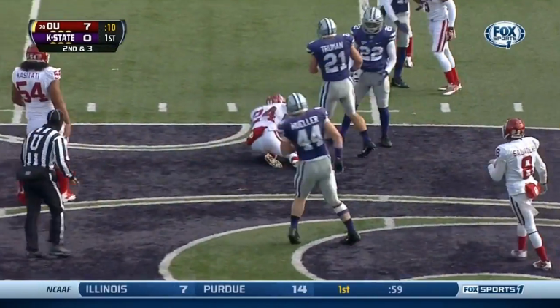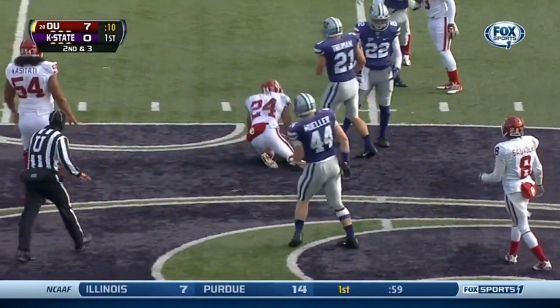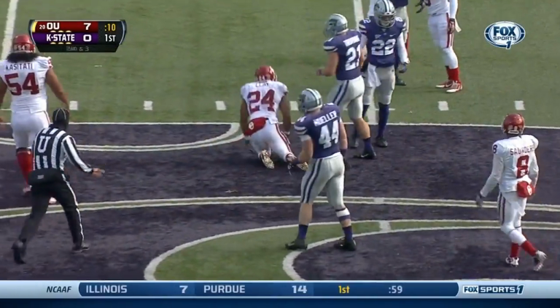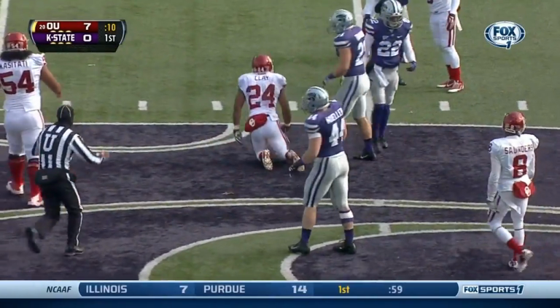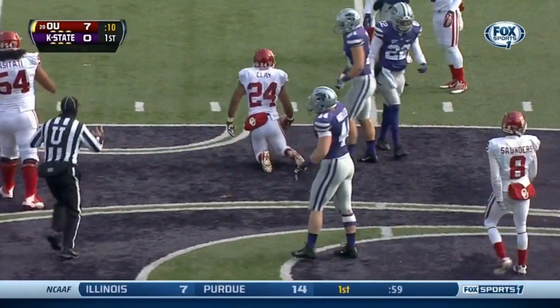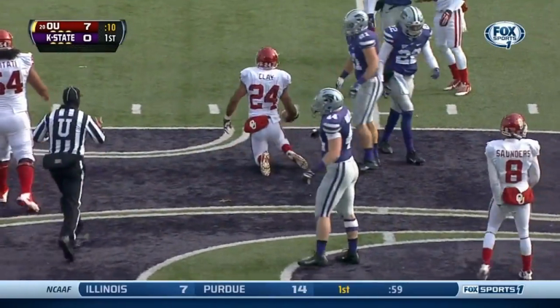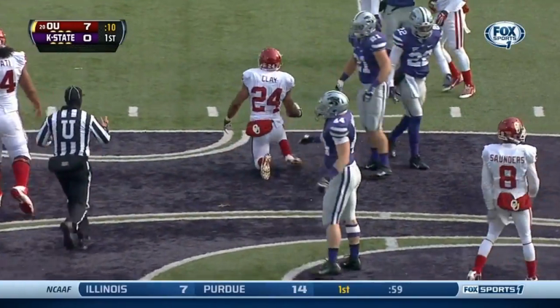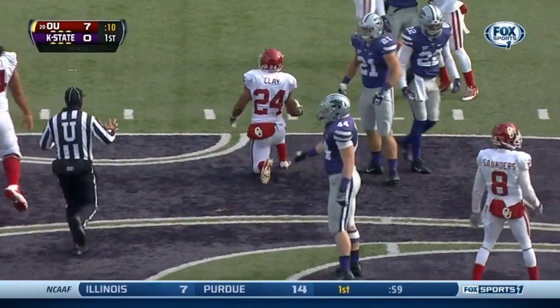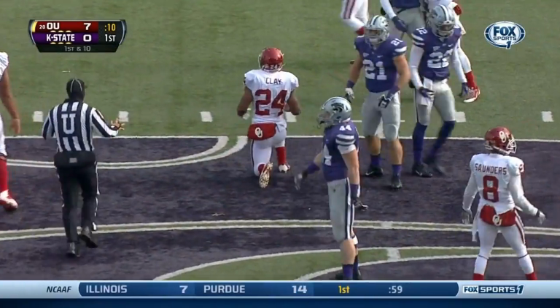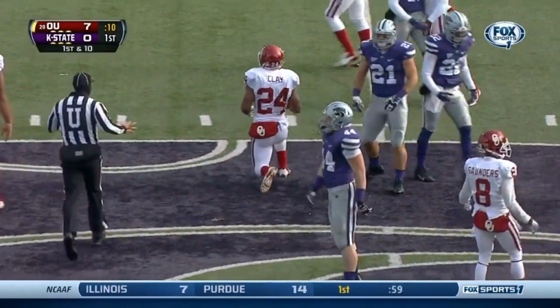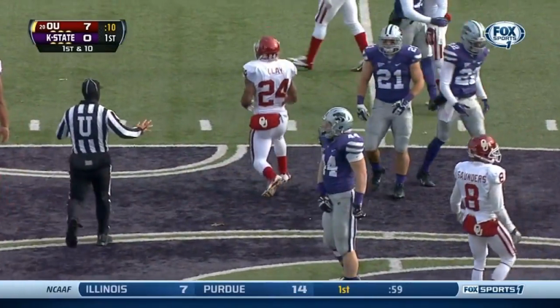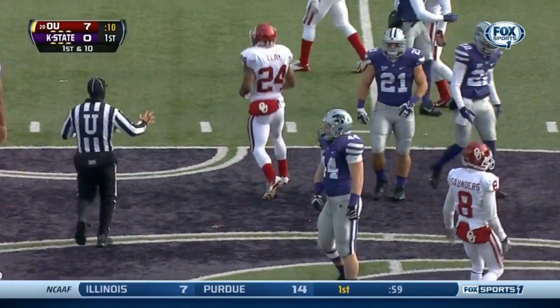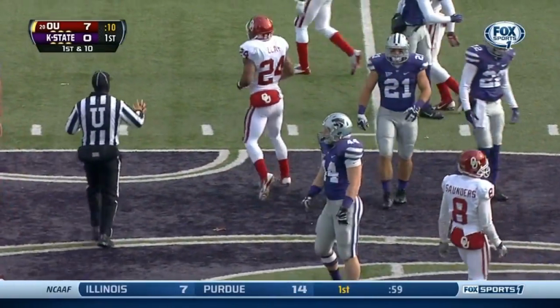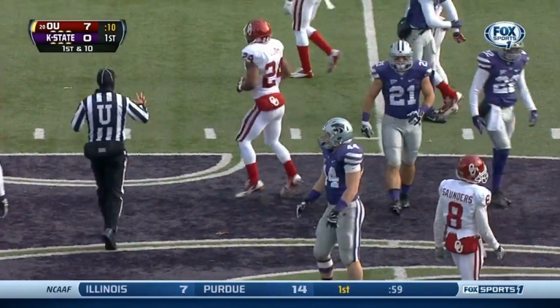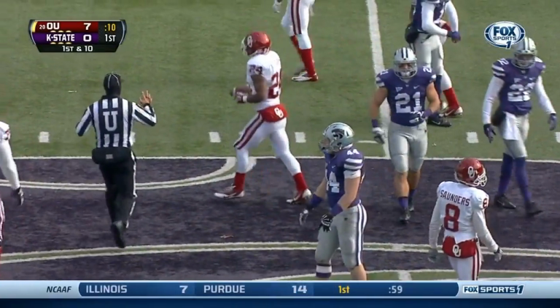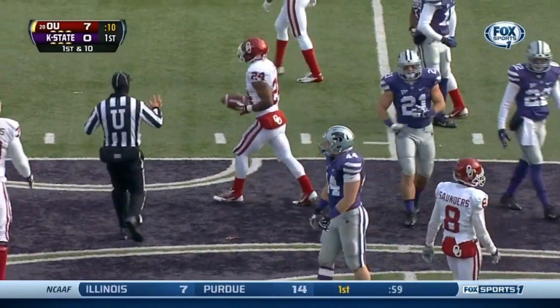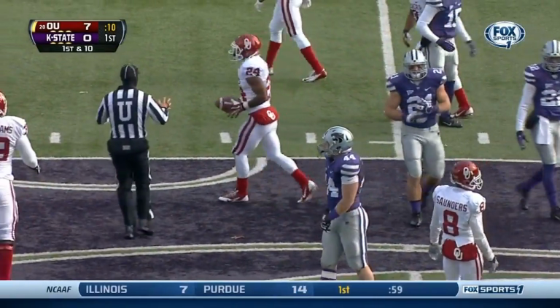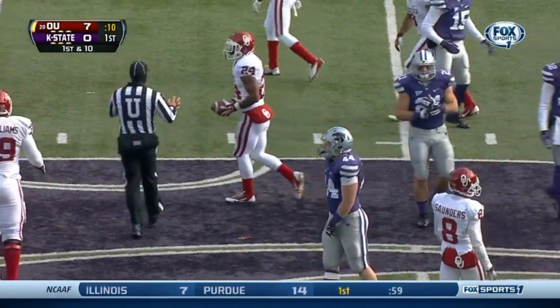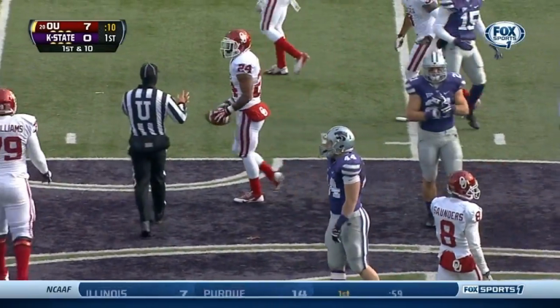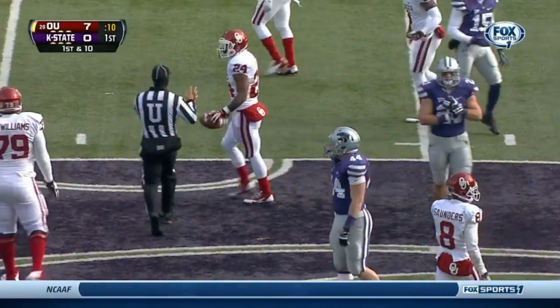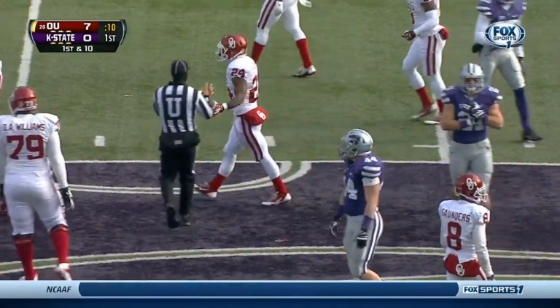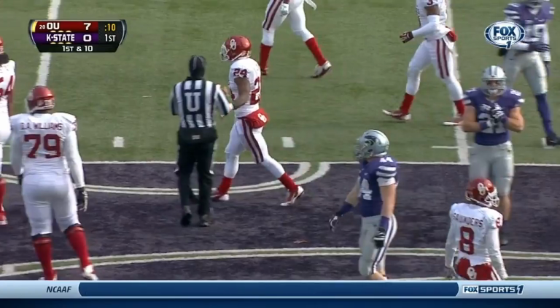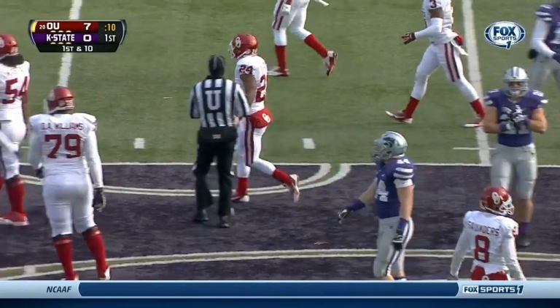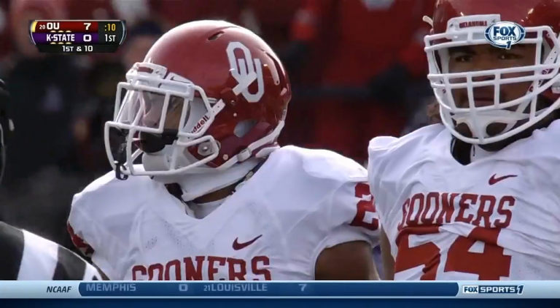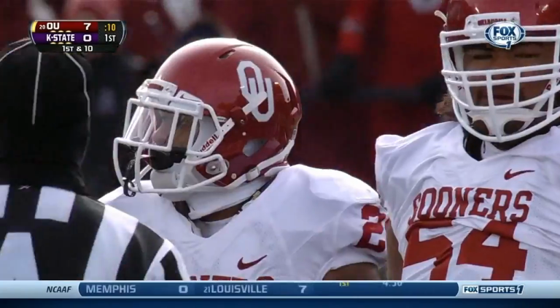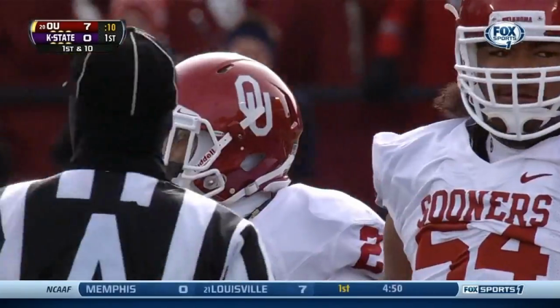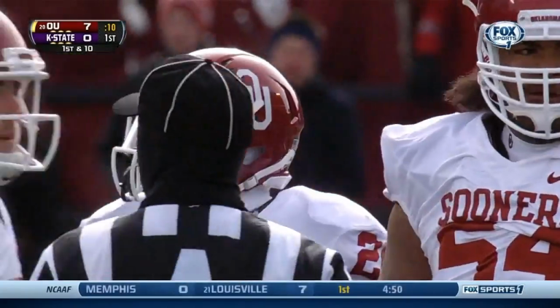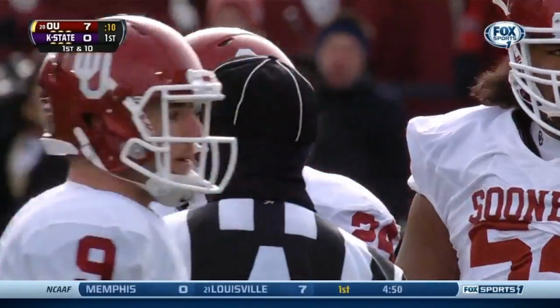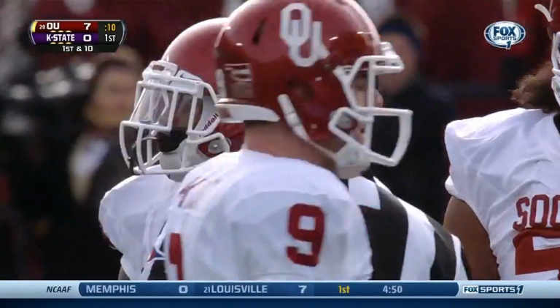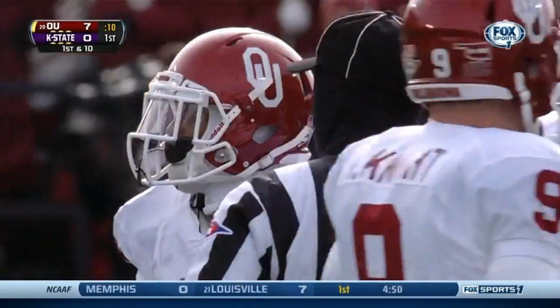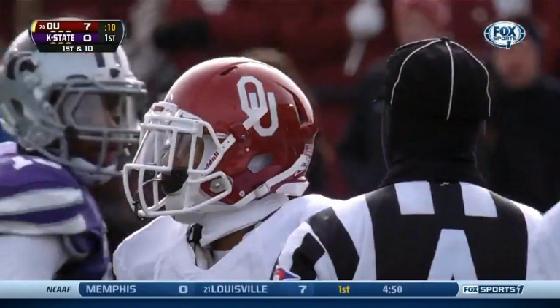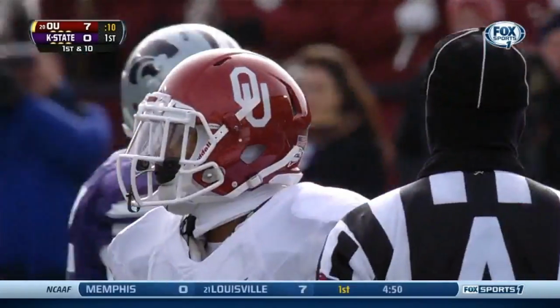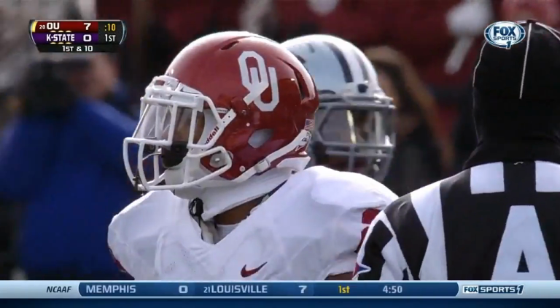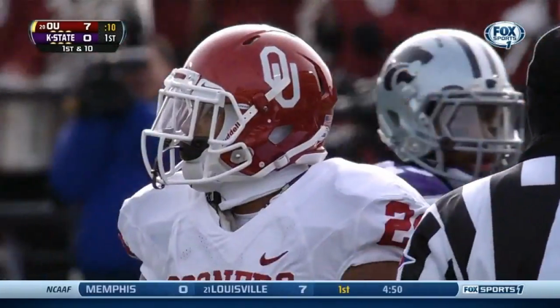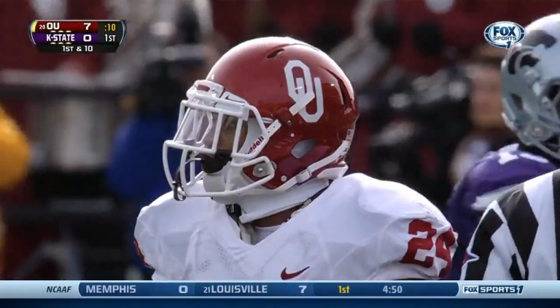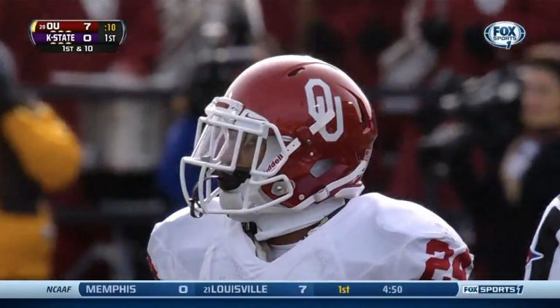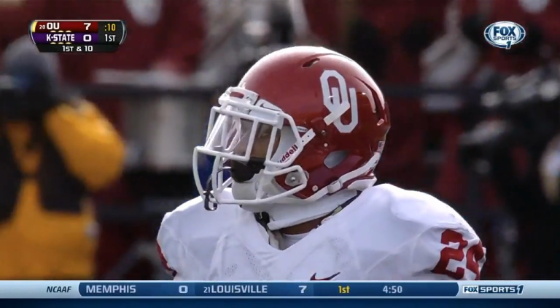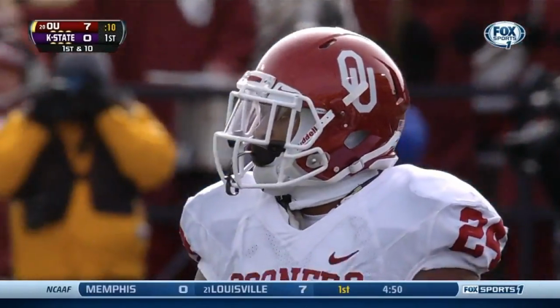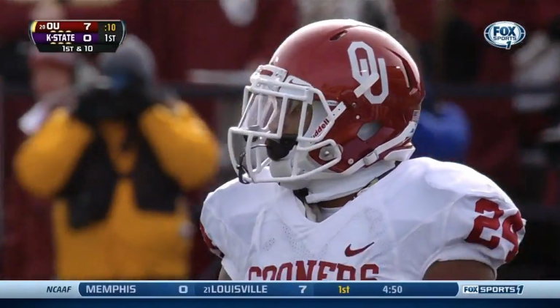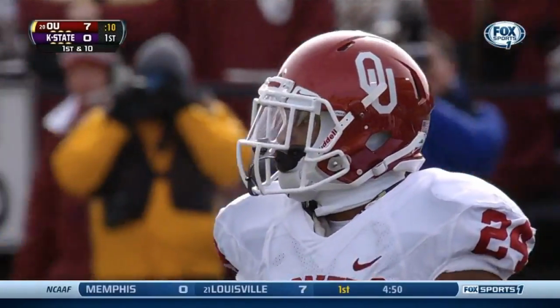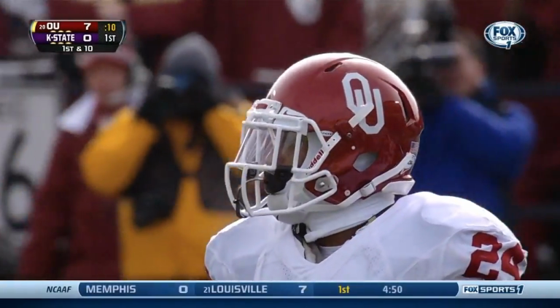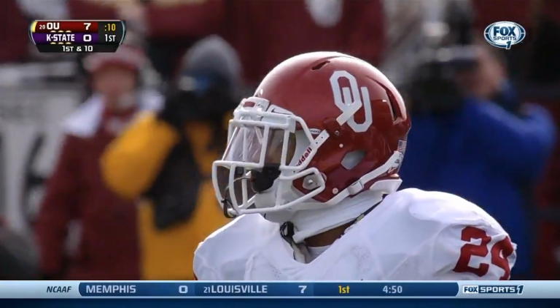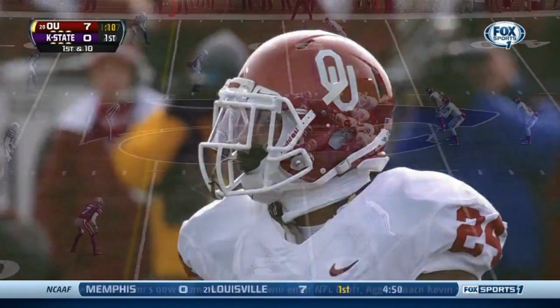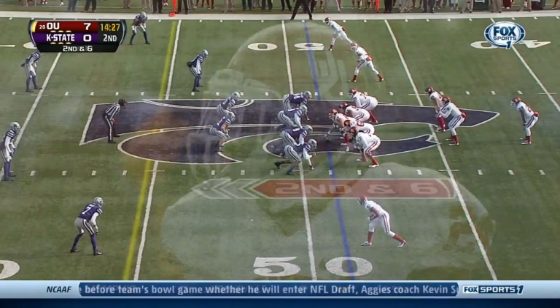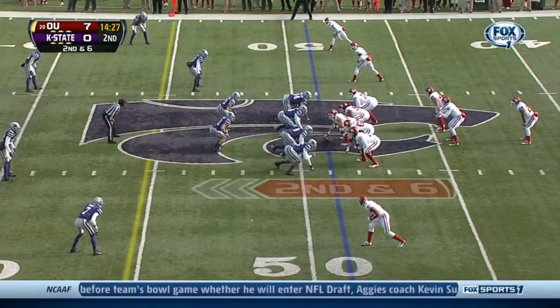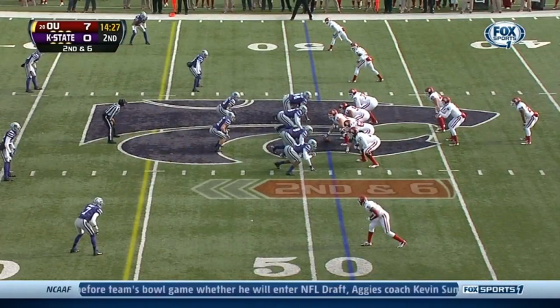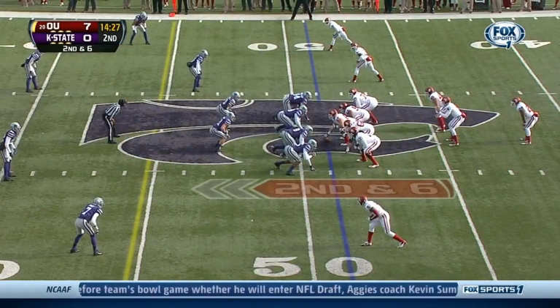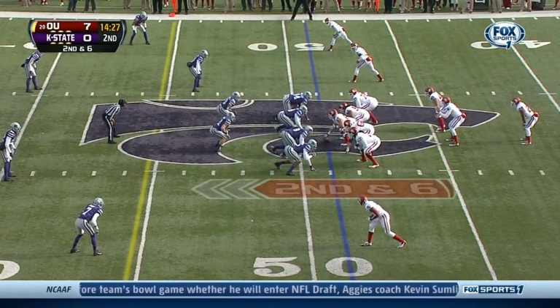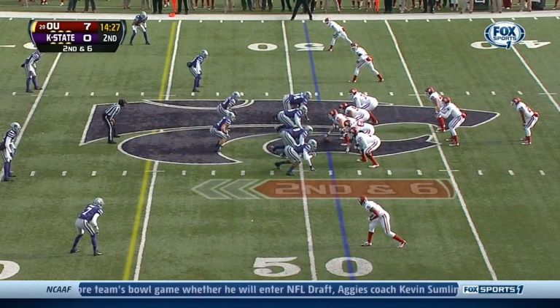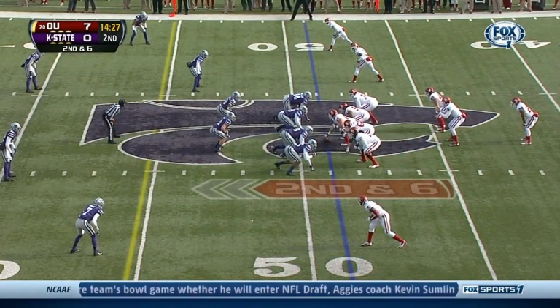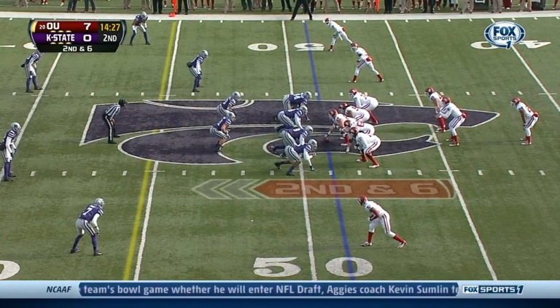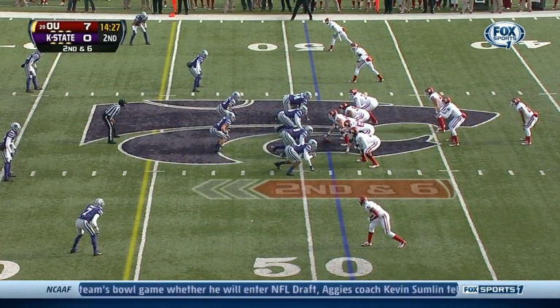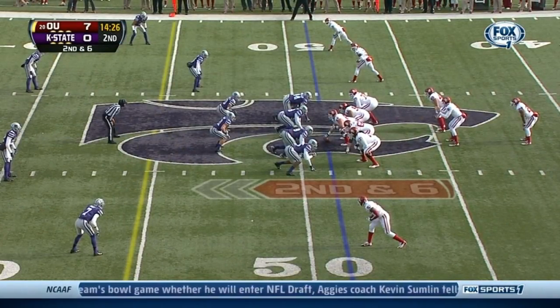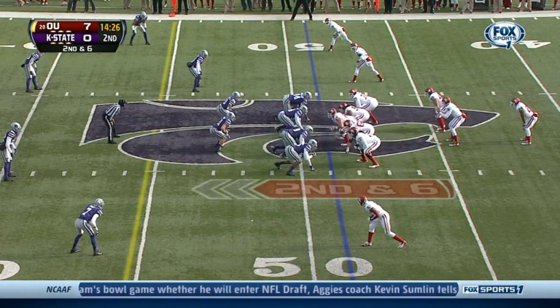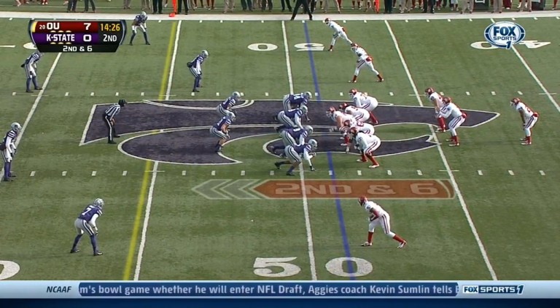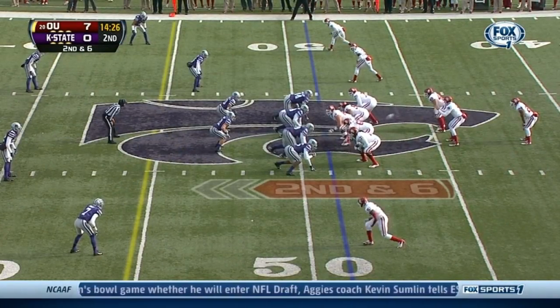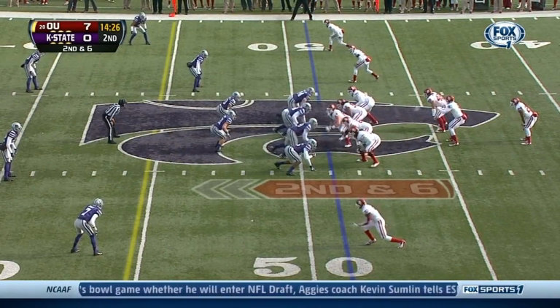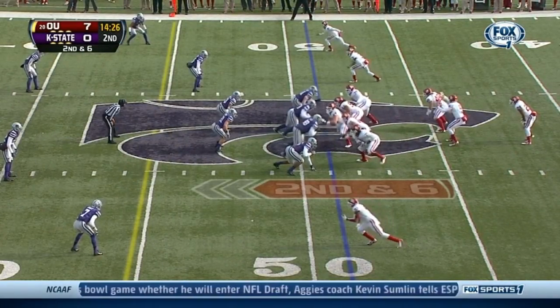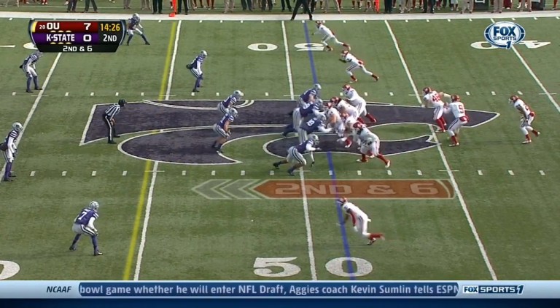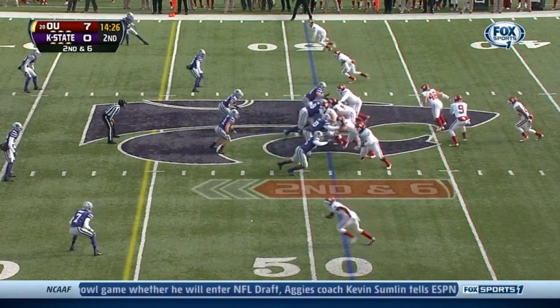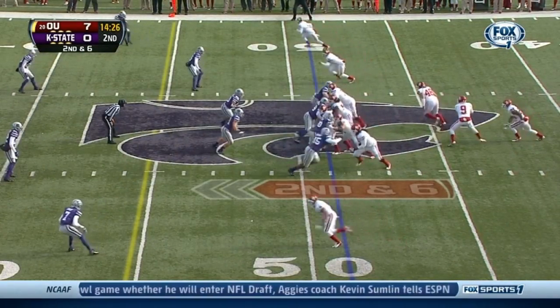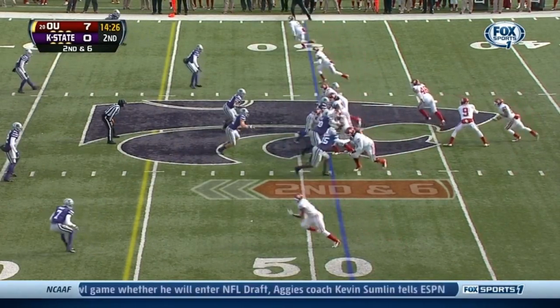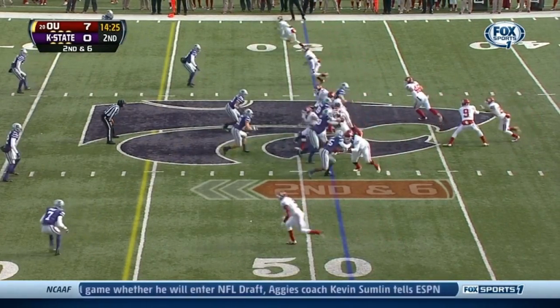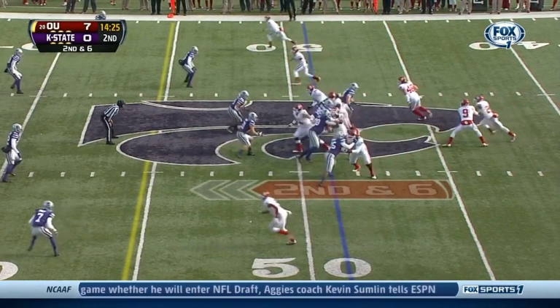Clay breaks two tackles — first down. It'll mark him at the 45-yard line. Second down six.